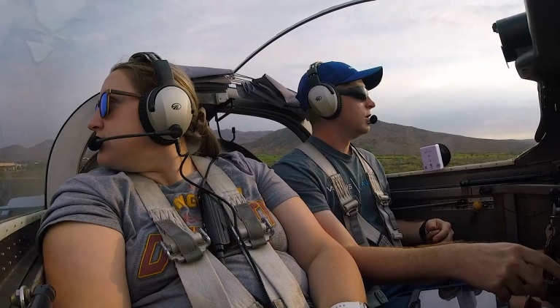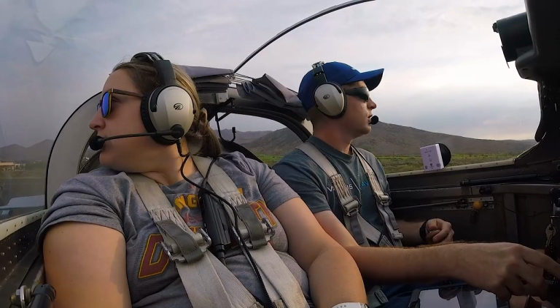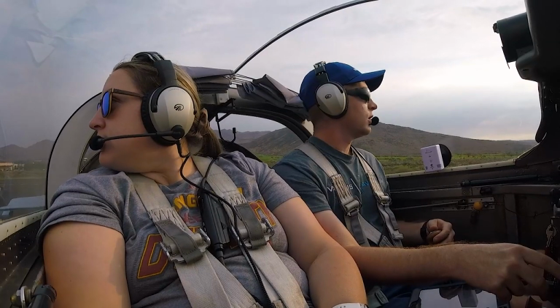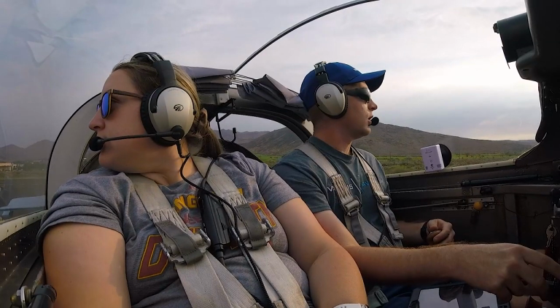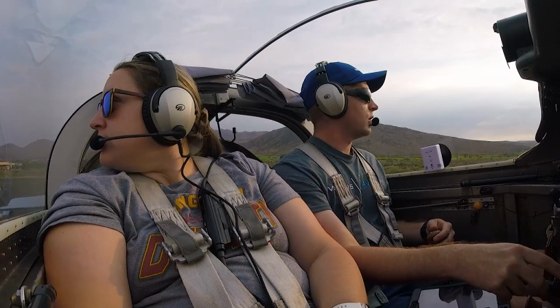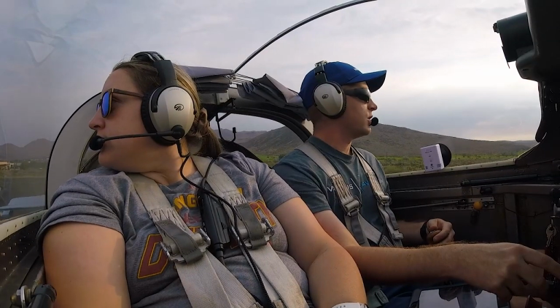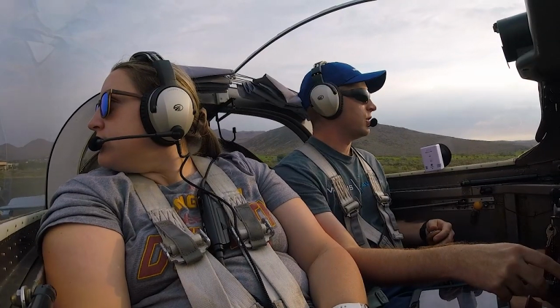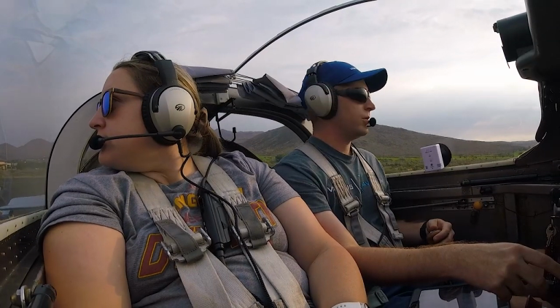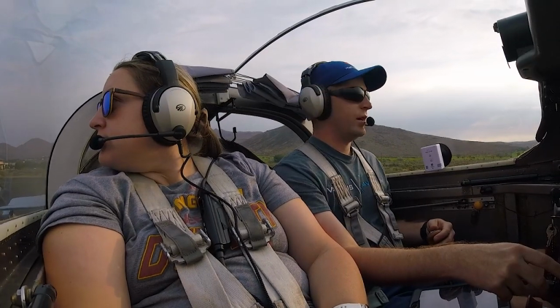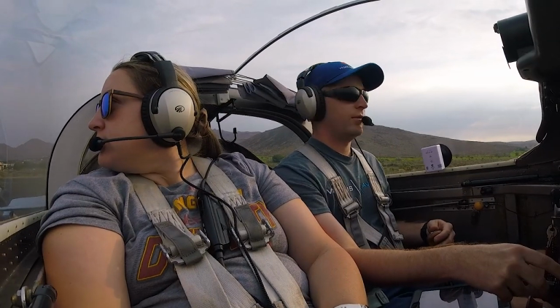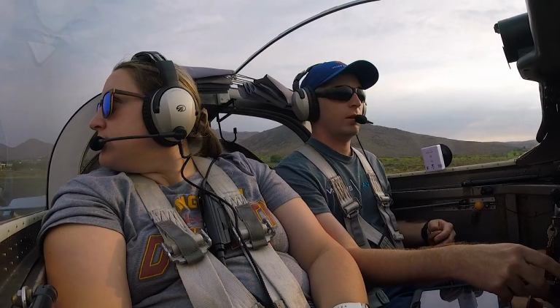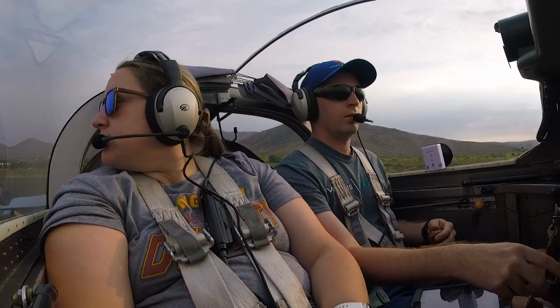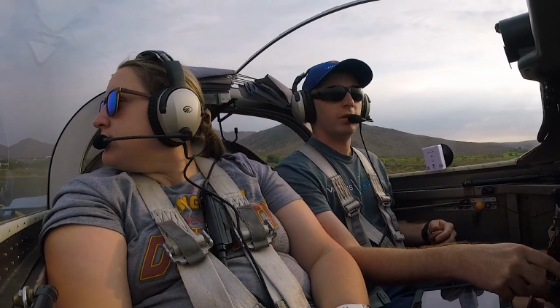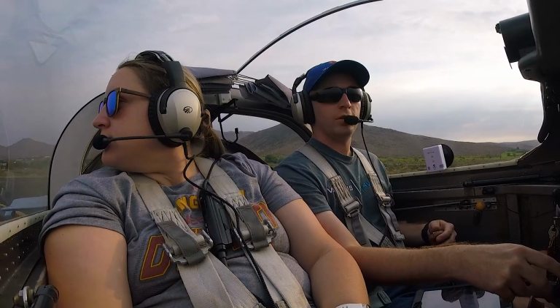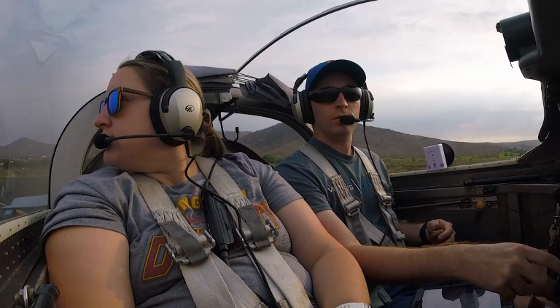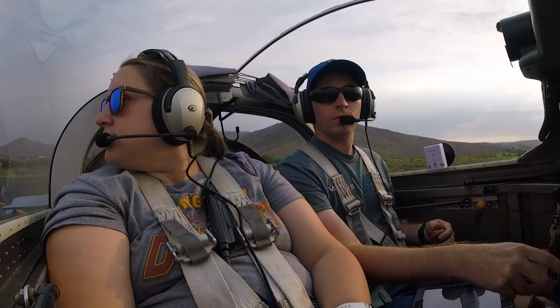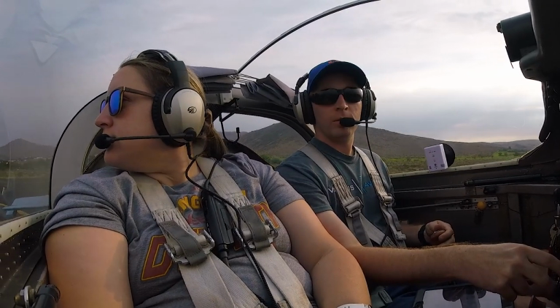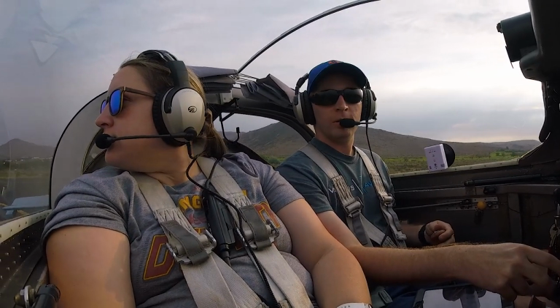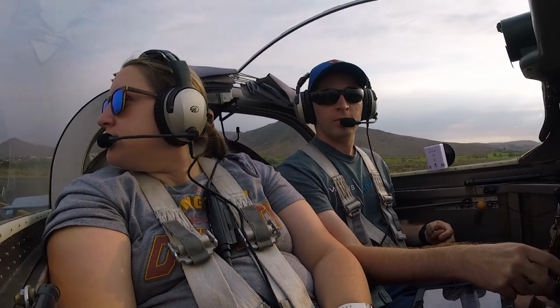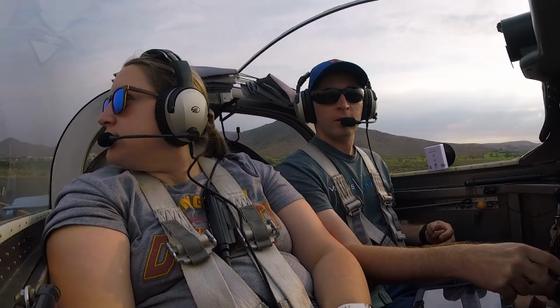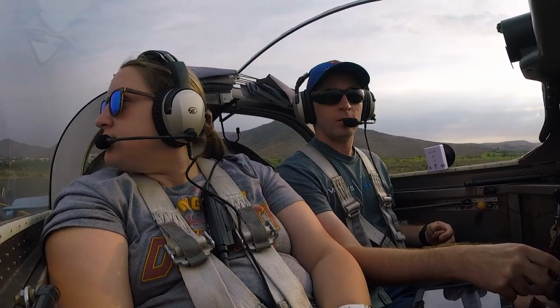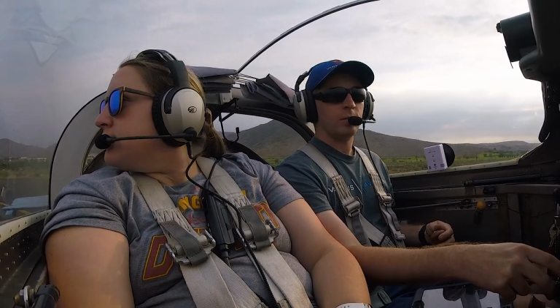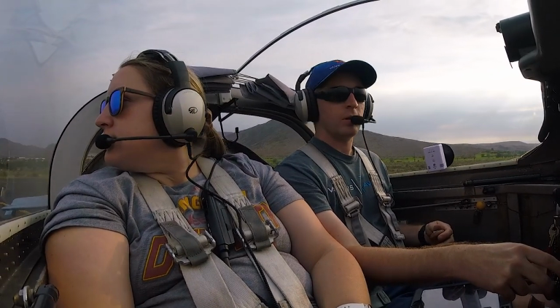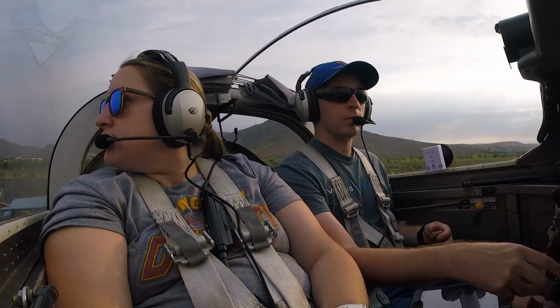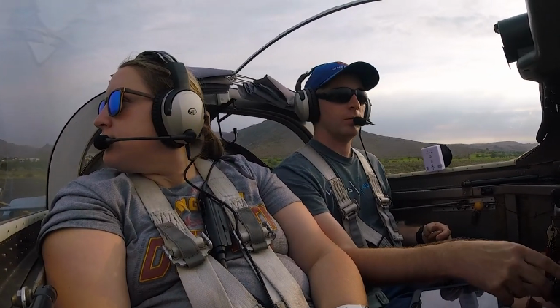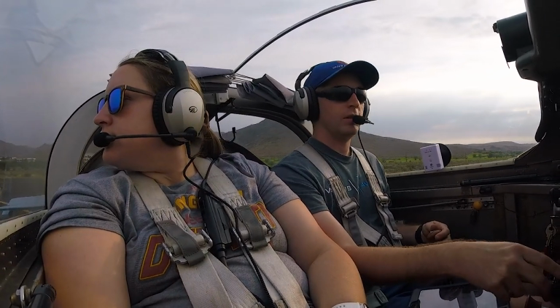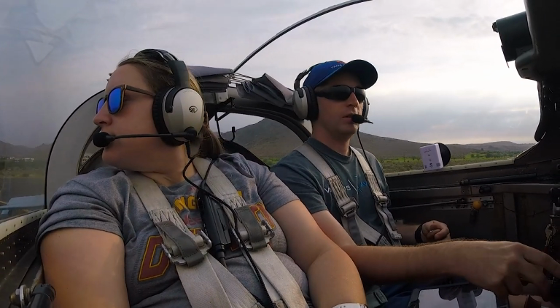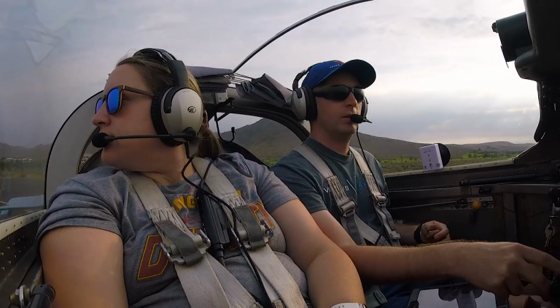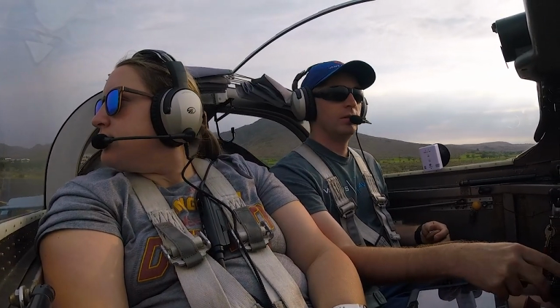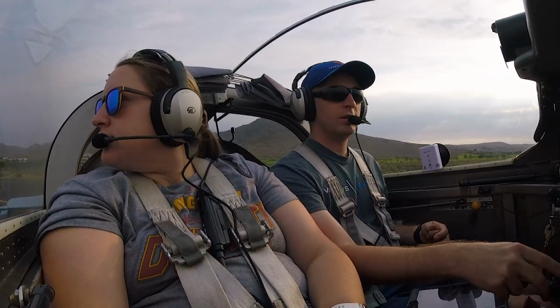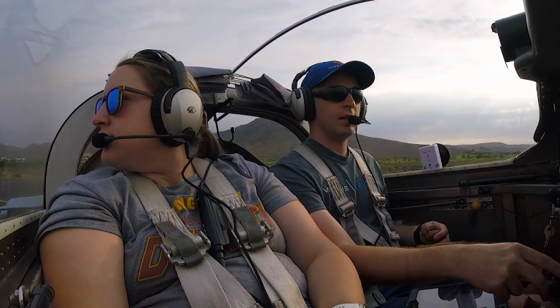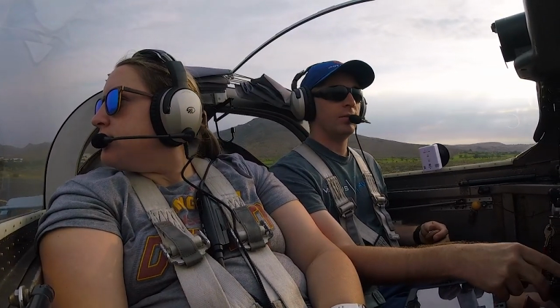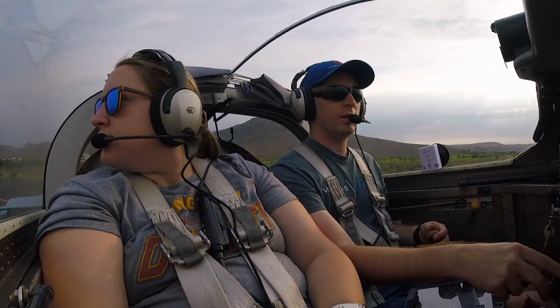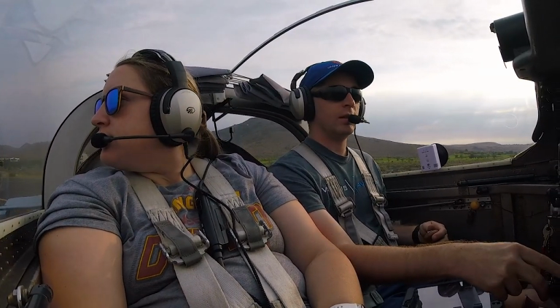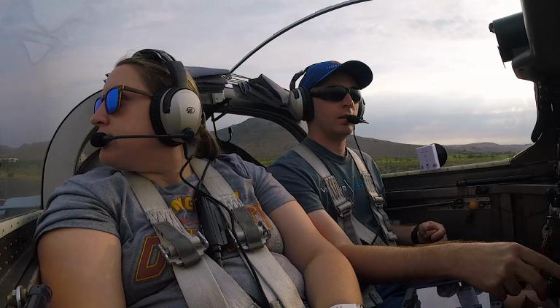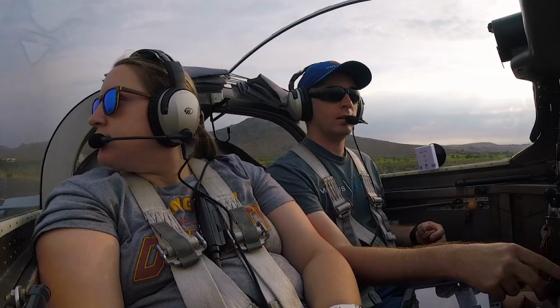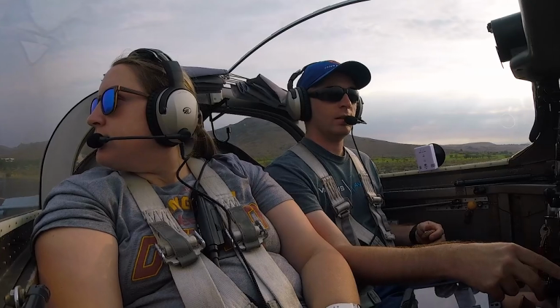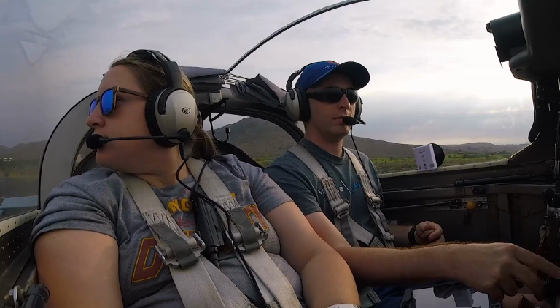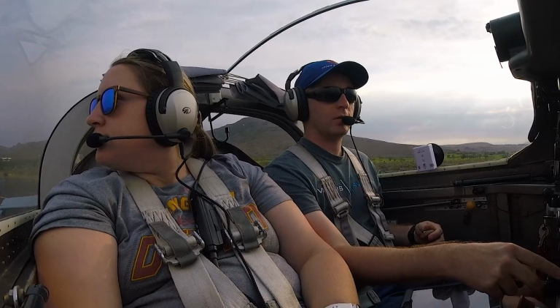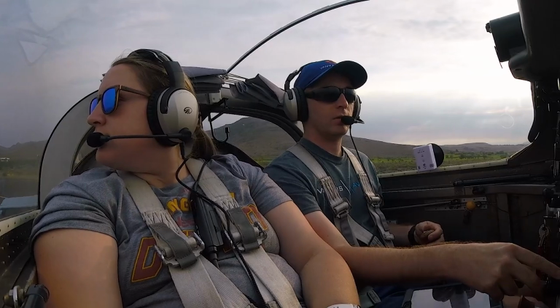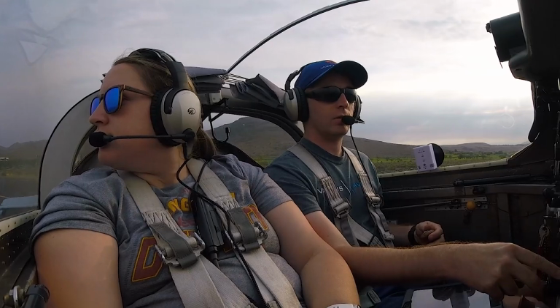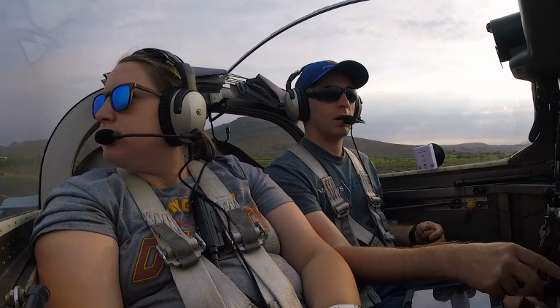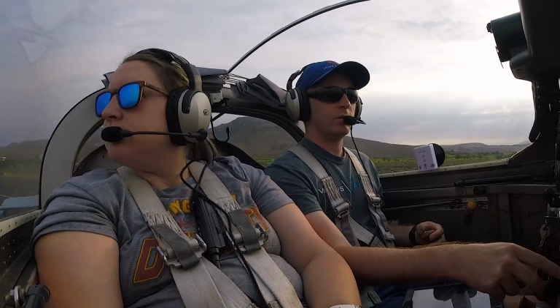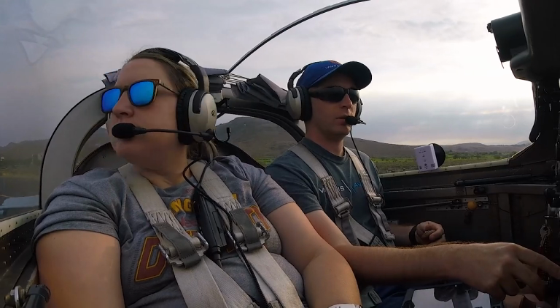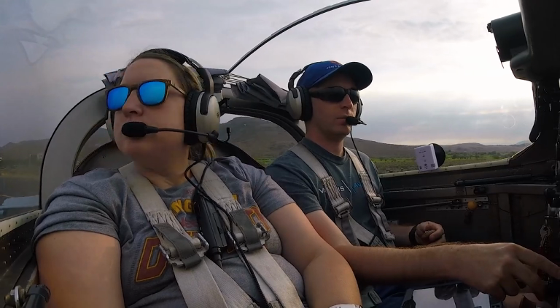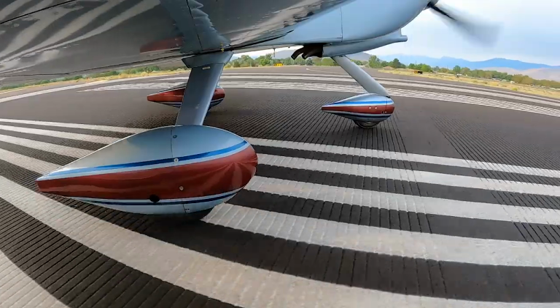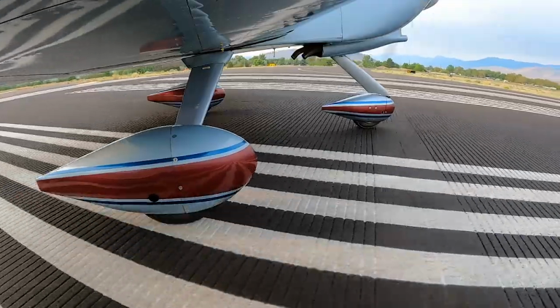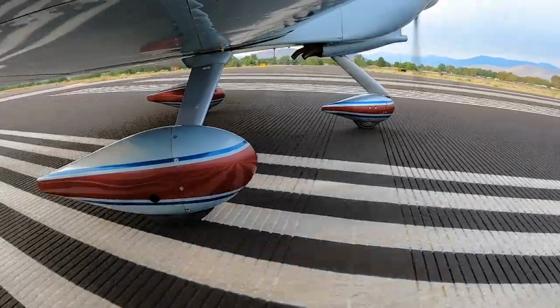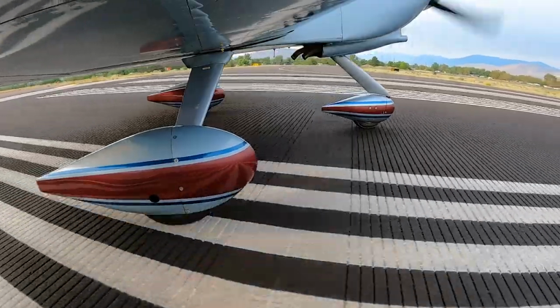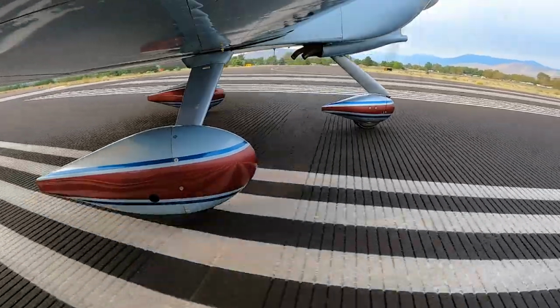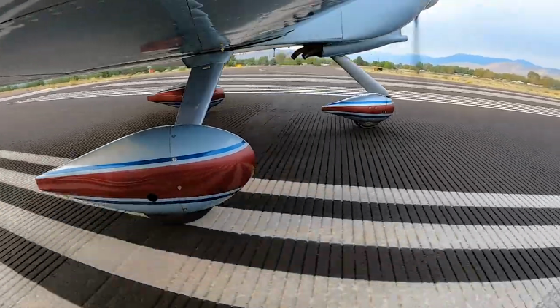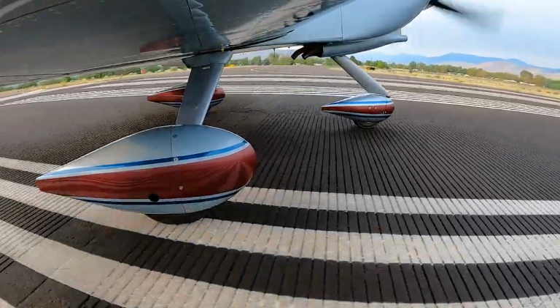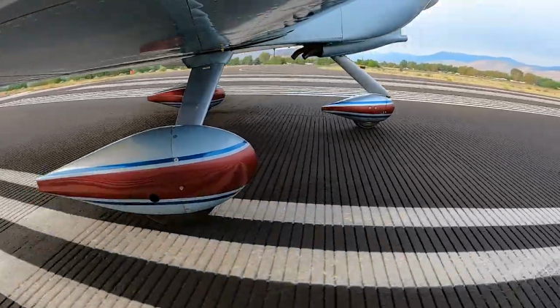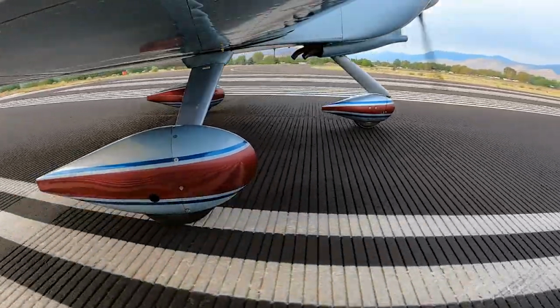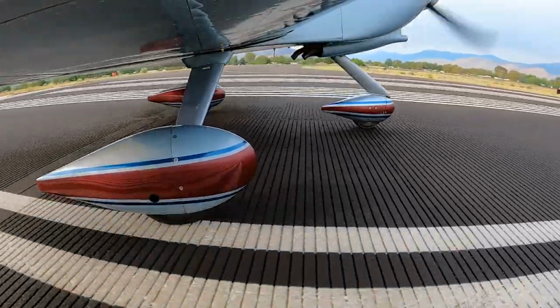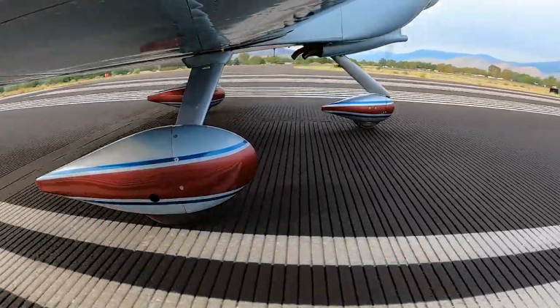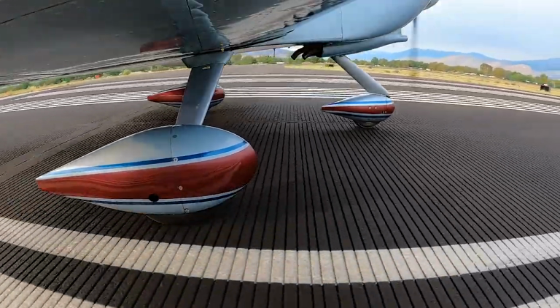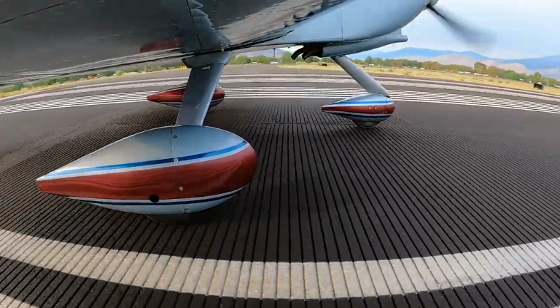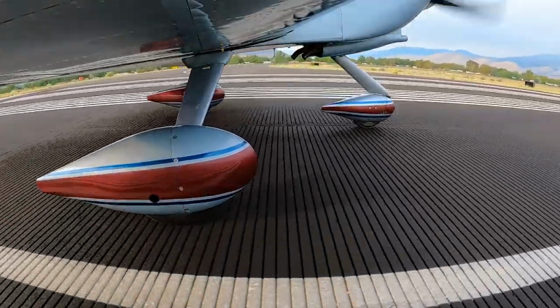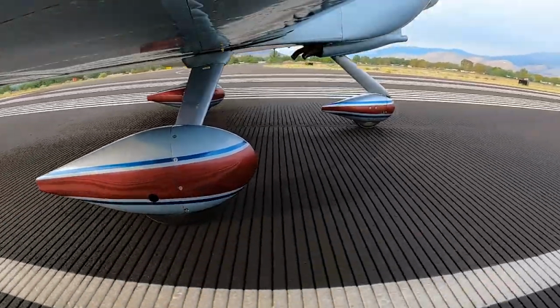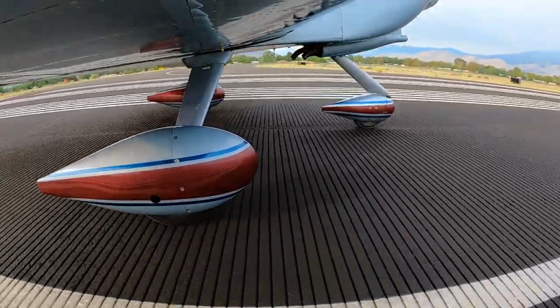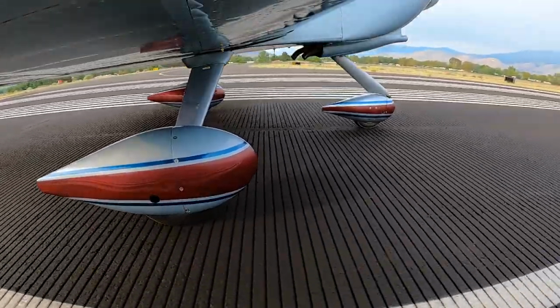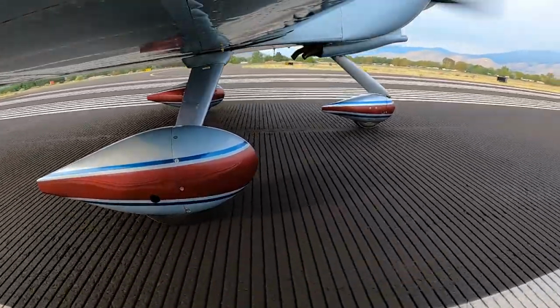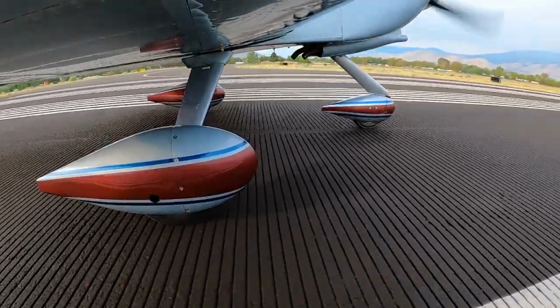Carson traffic, RV 2 Romeo Victor departing runway 27 left, crosswind departure to the south, climbing 8,500, Carson.